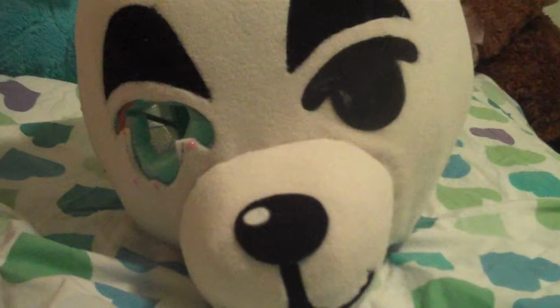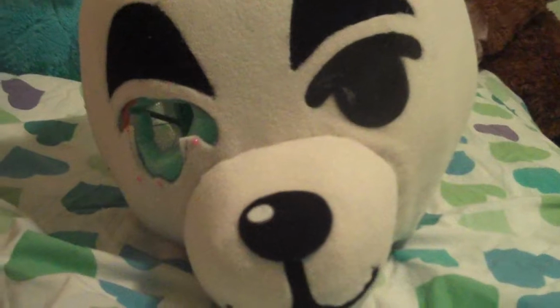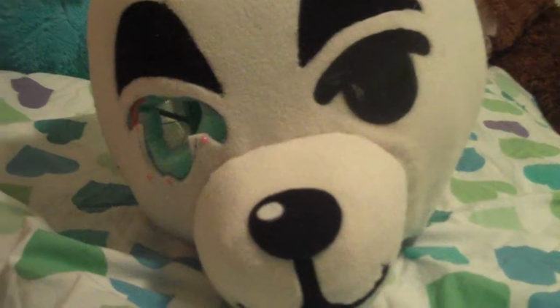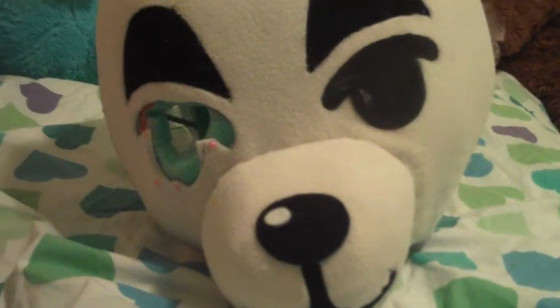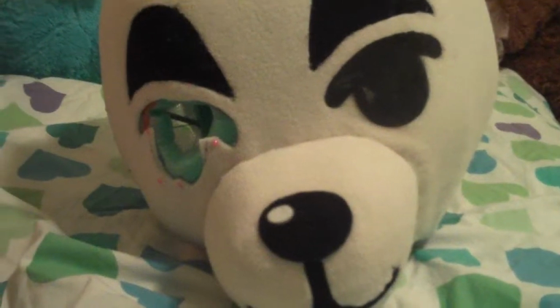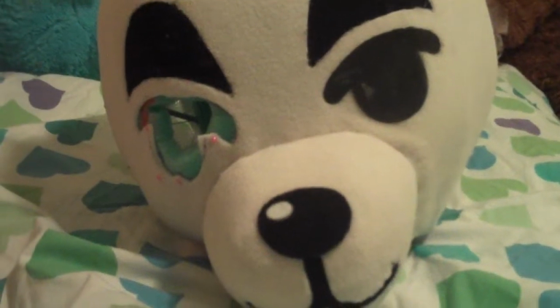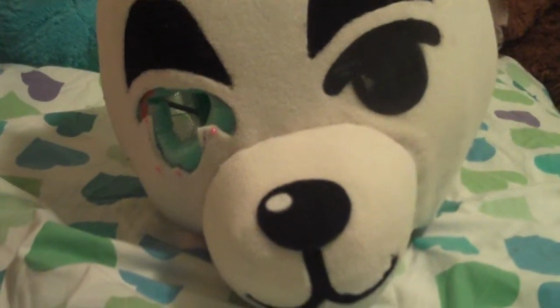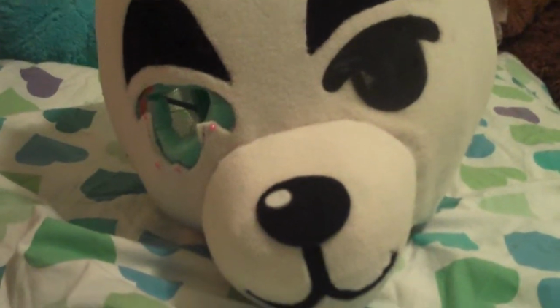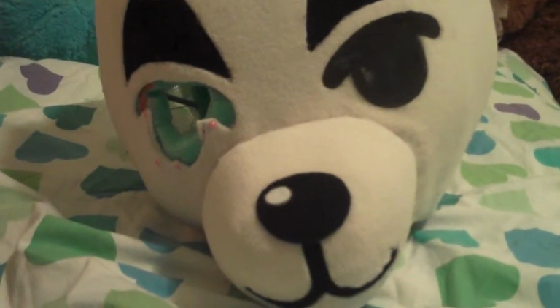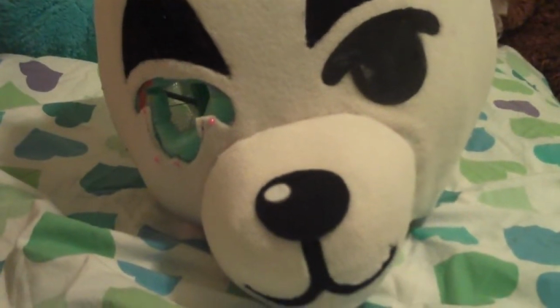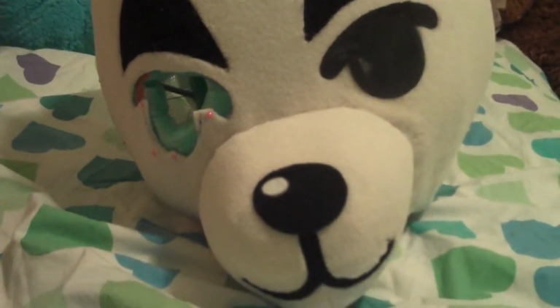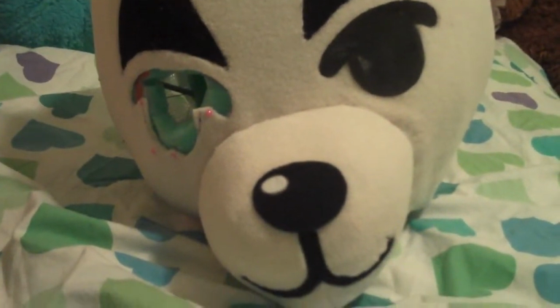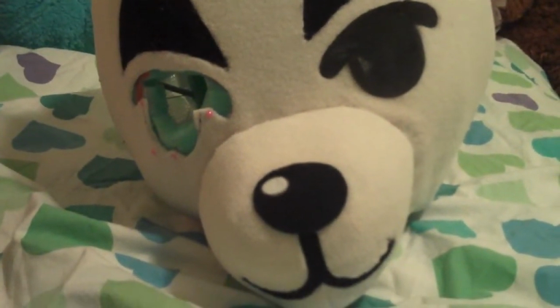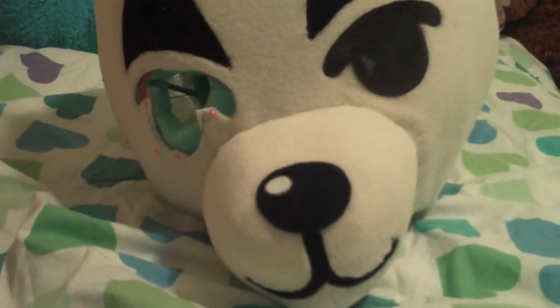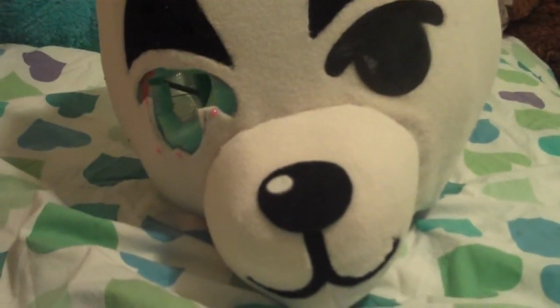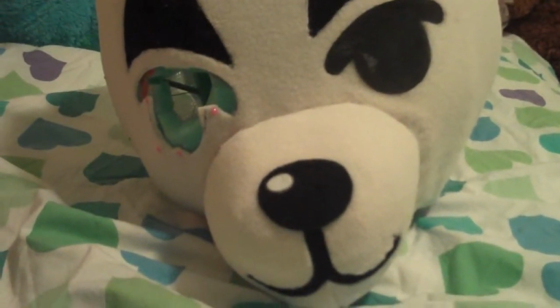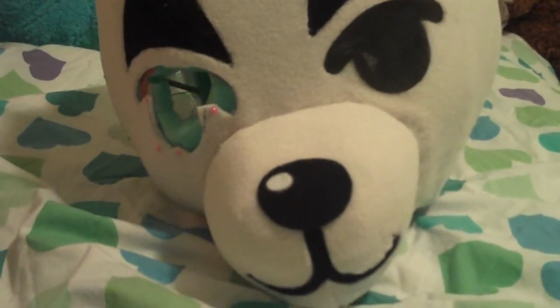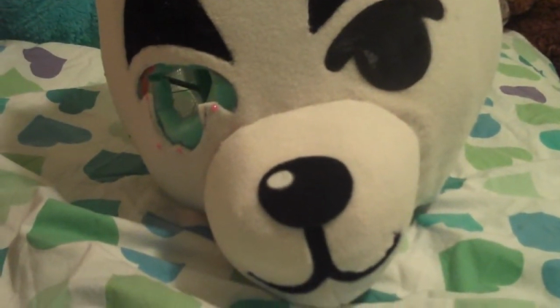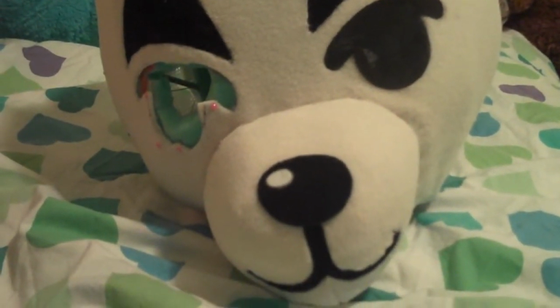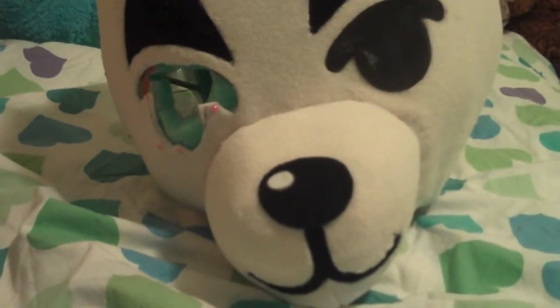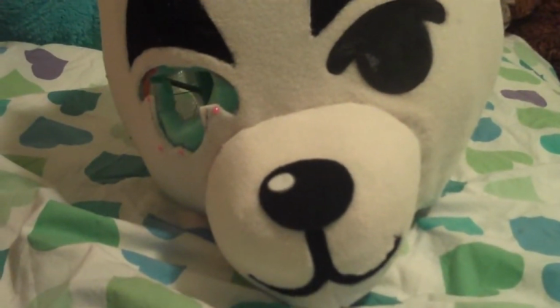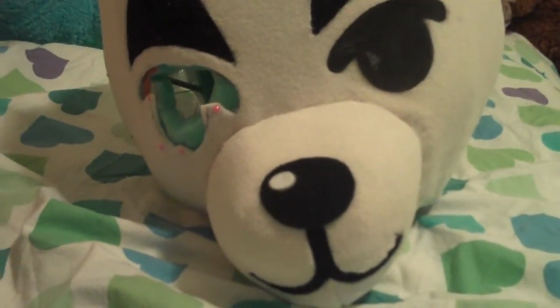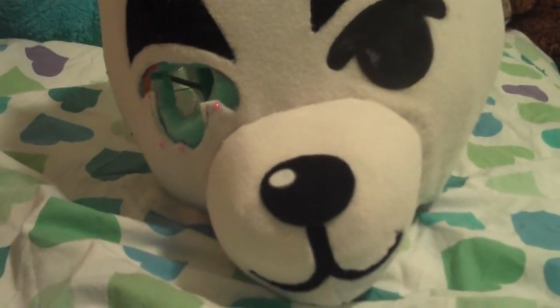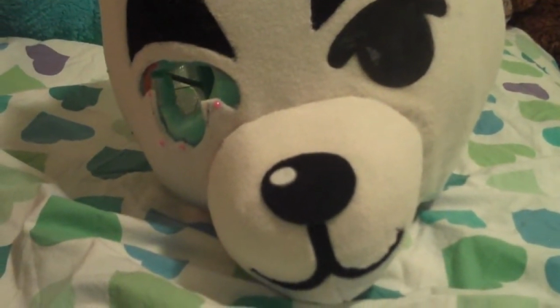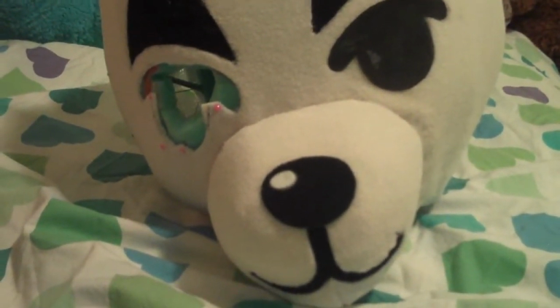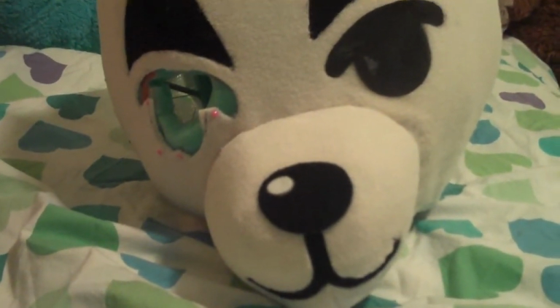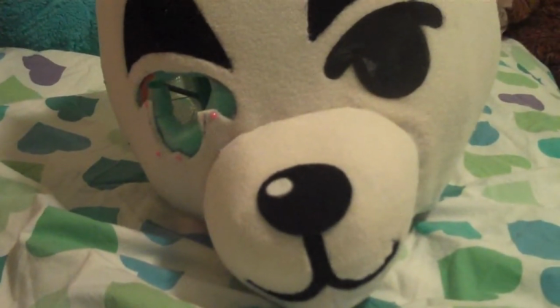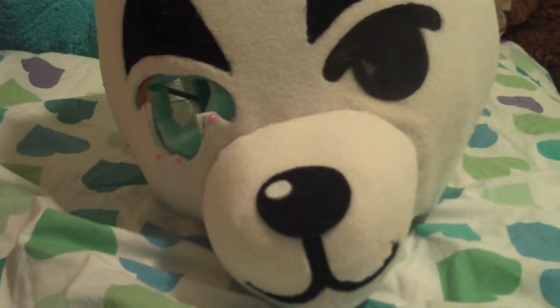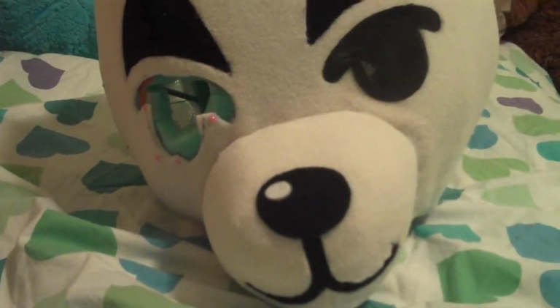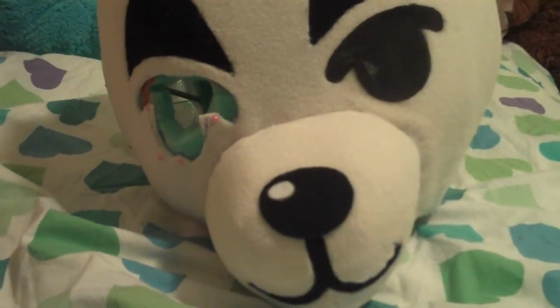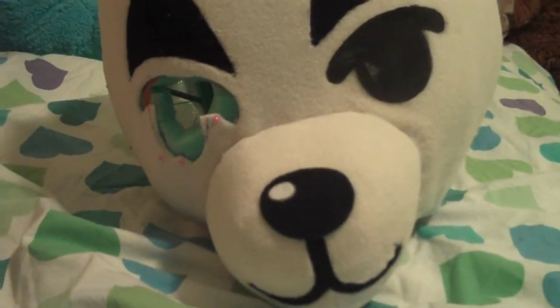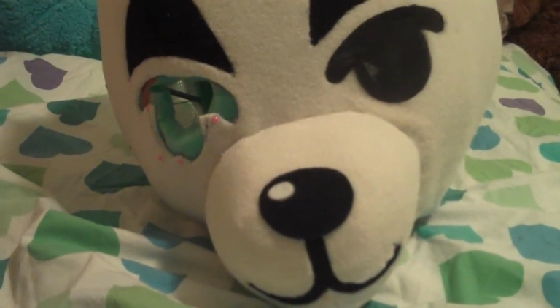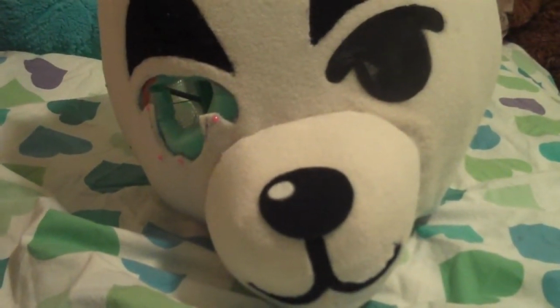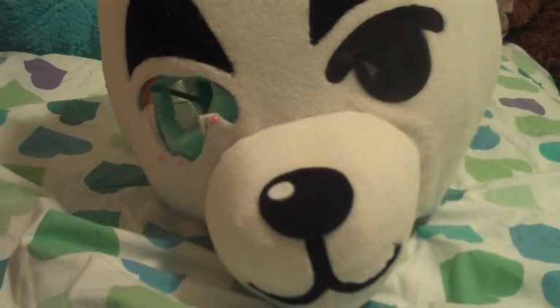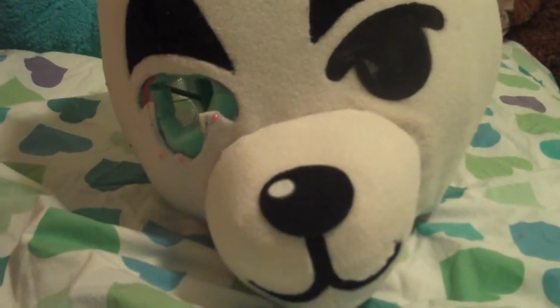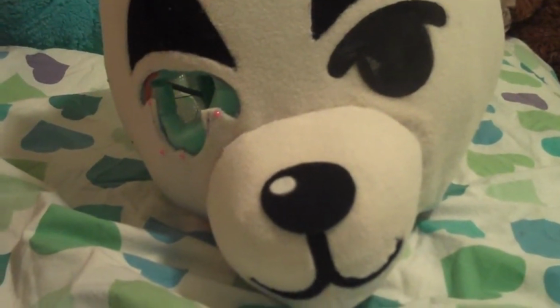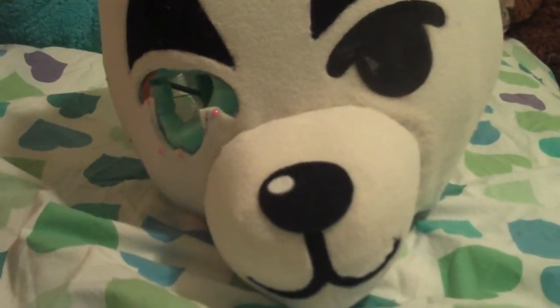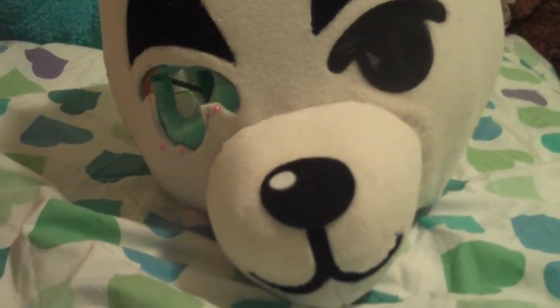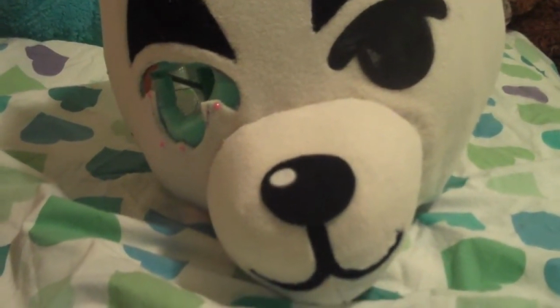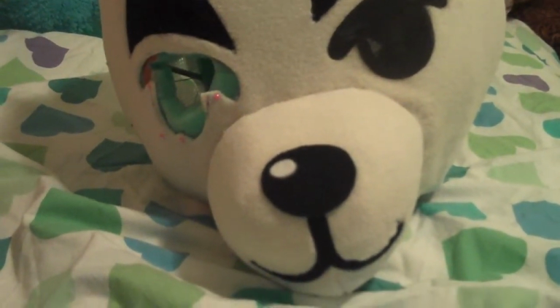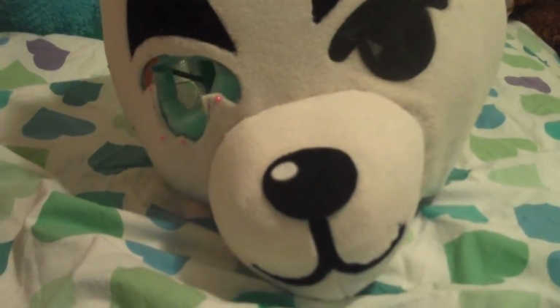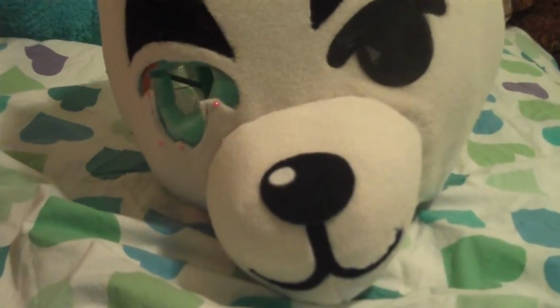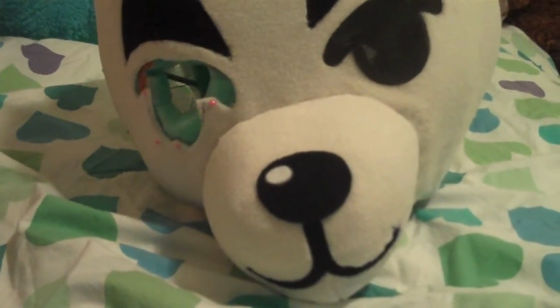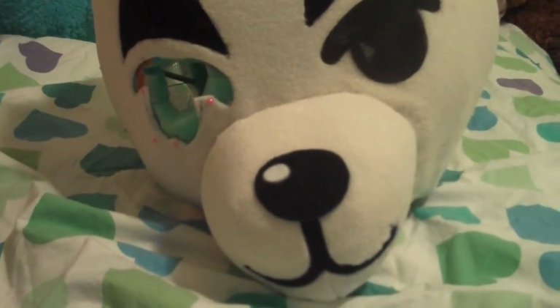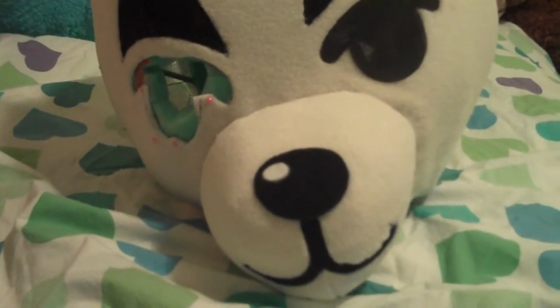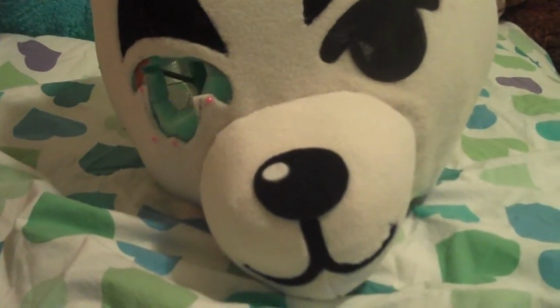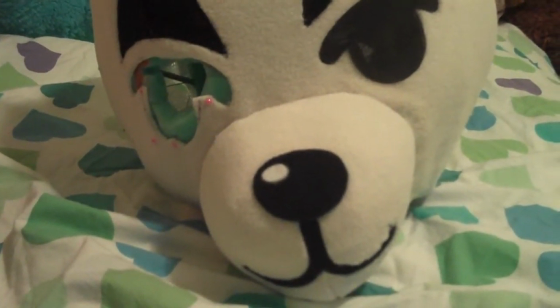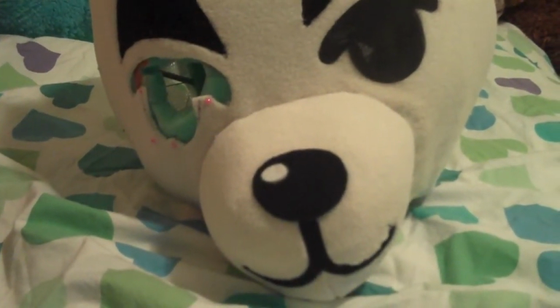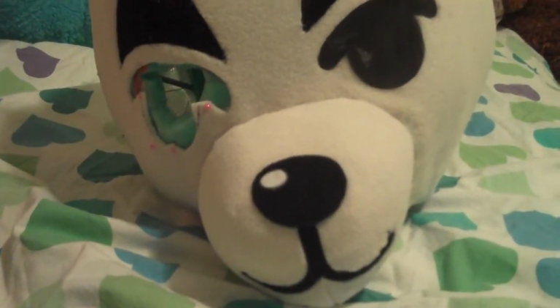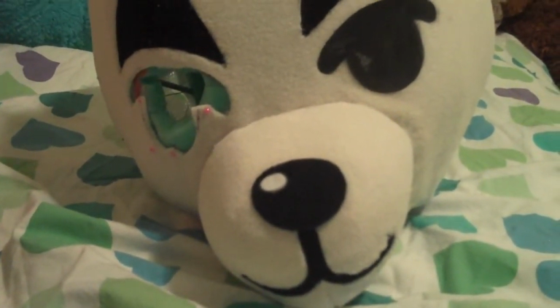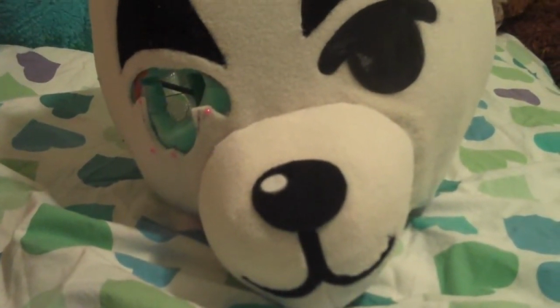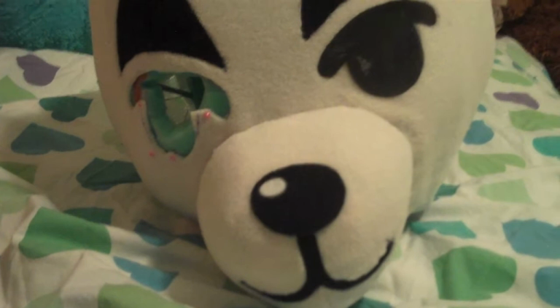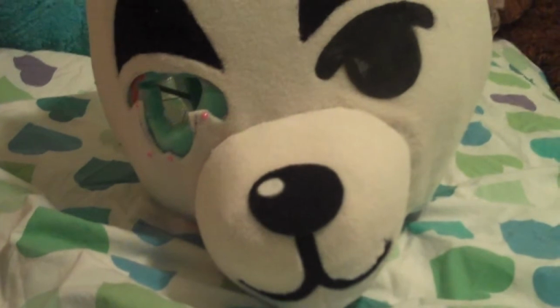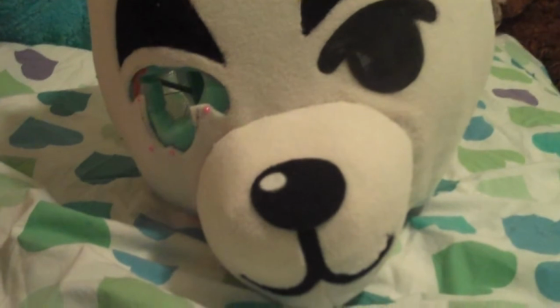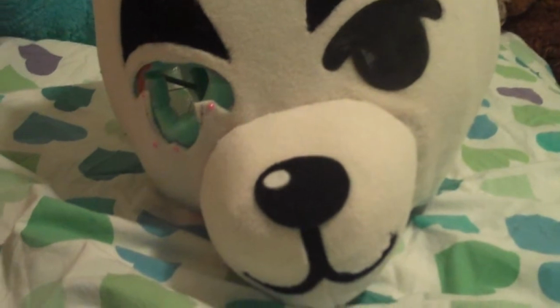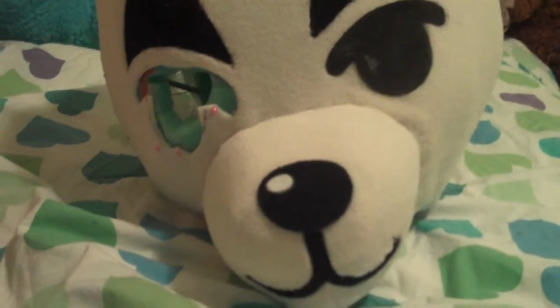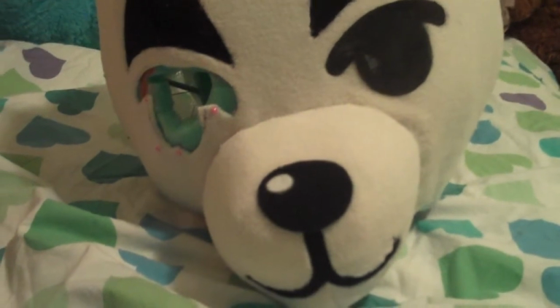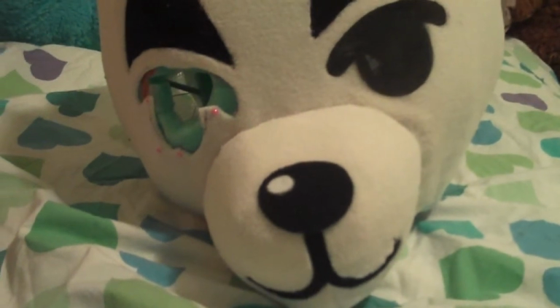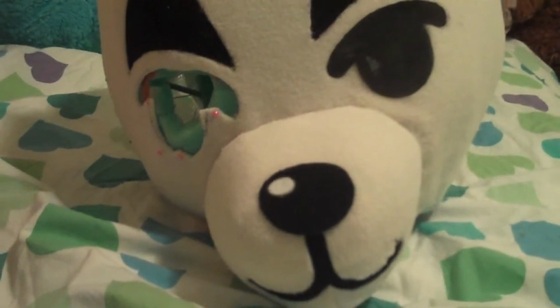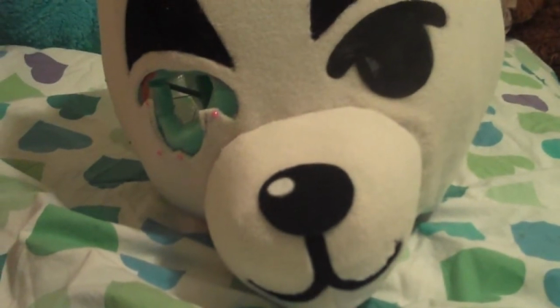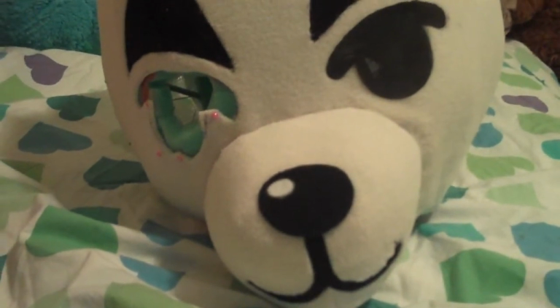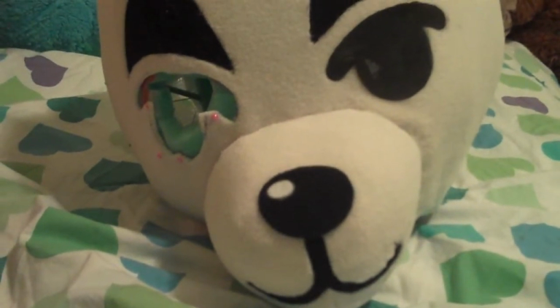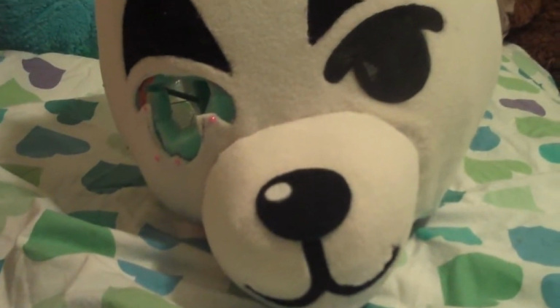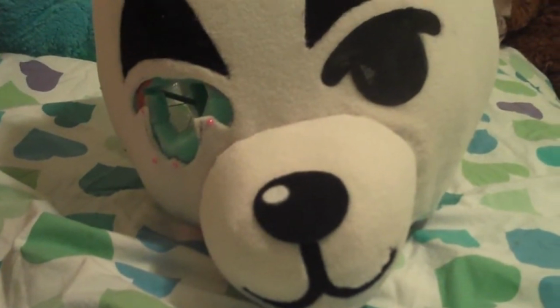Hello, this is my KK Slider Mask. I'm going to use it to explain how I made my Rover Mask.